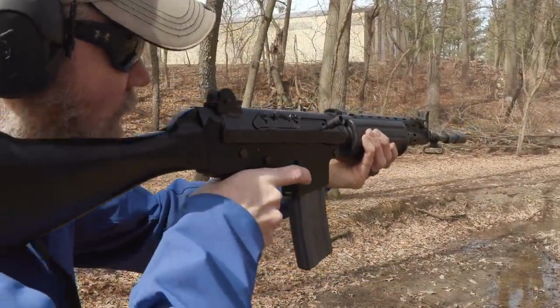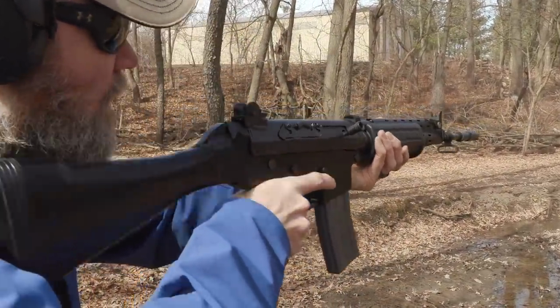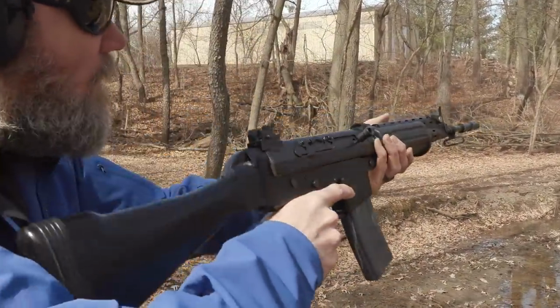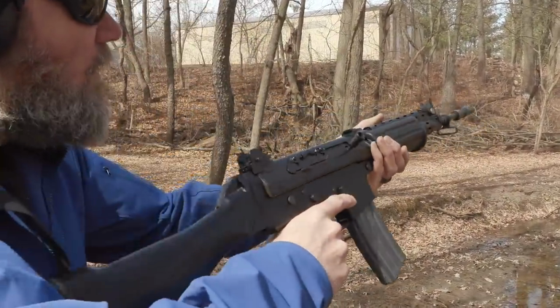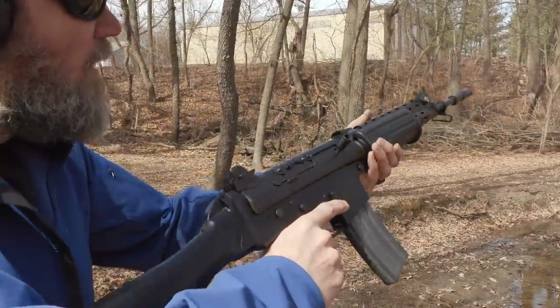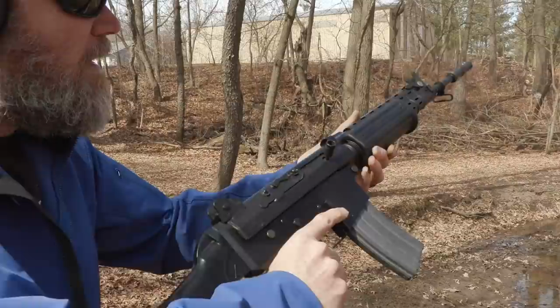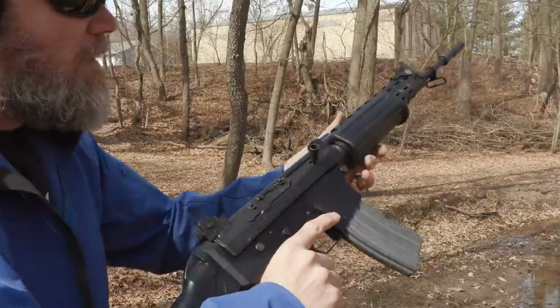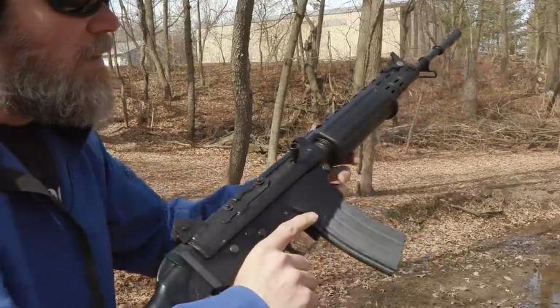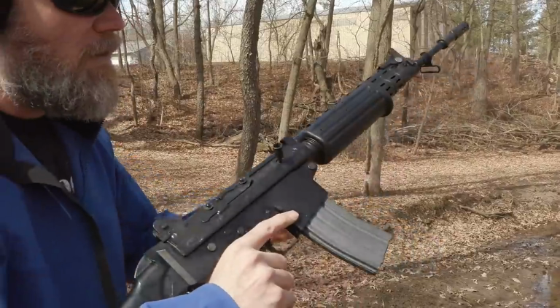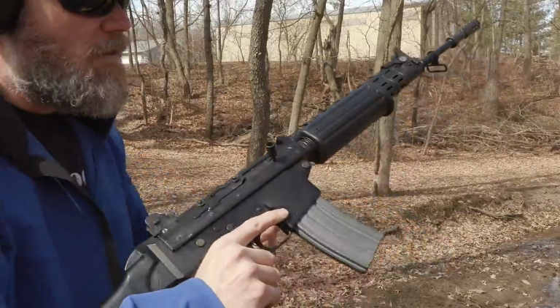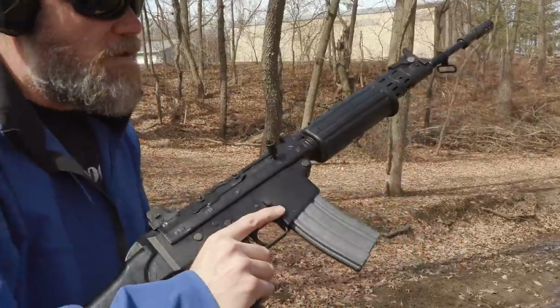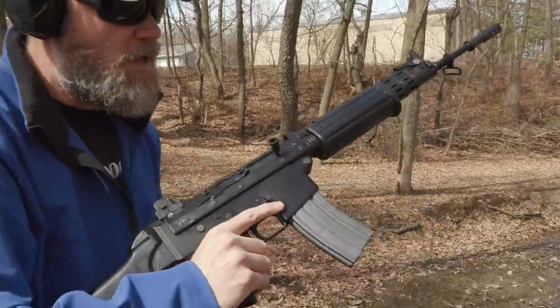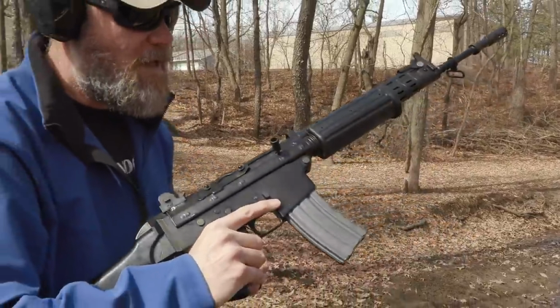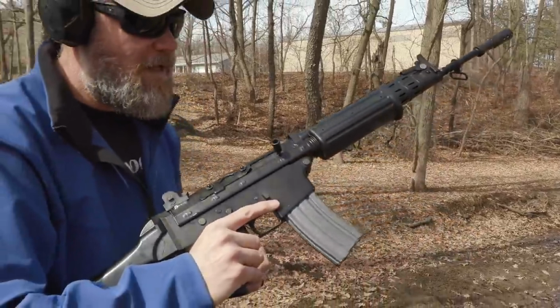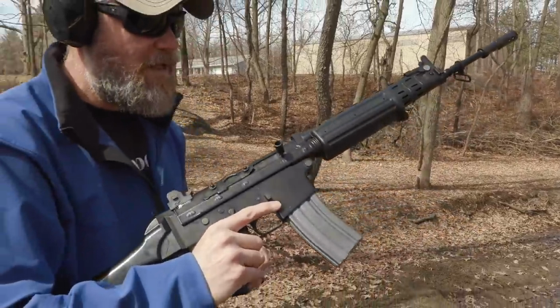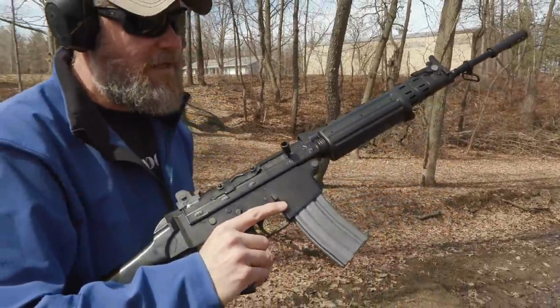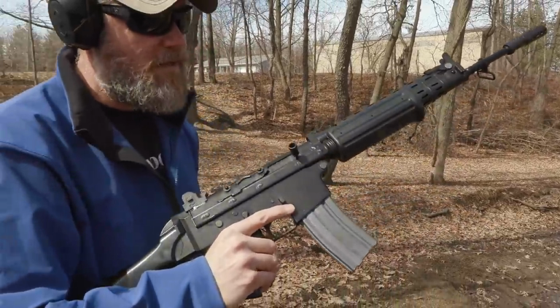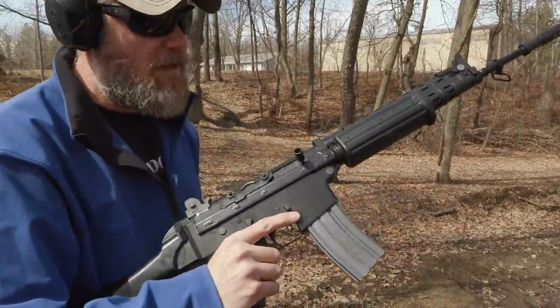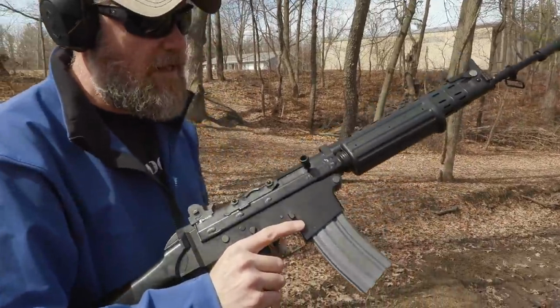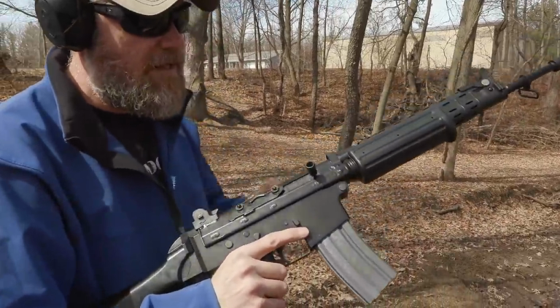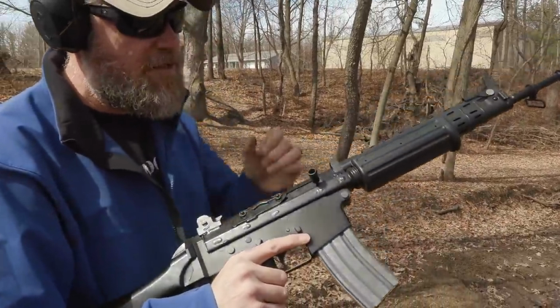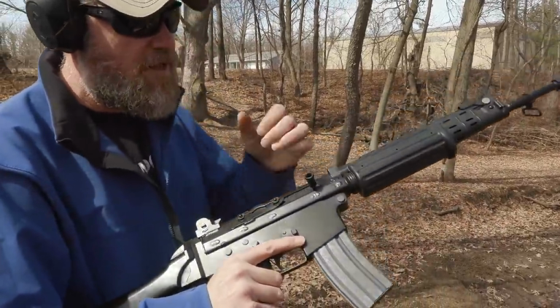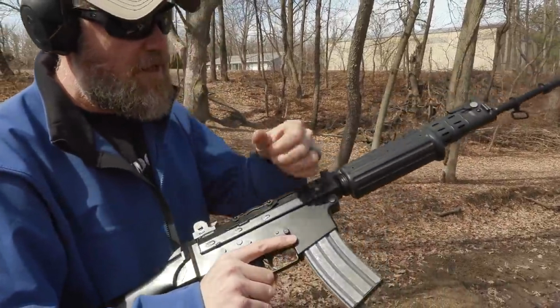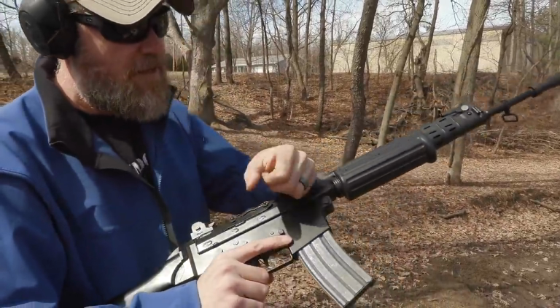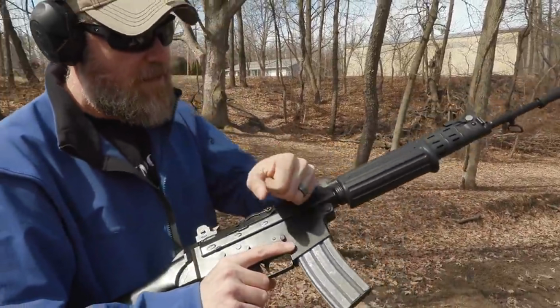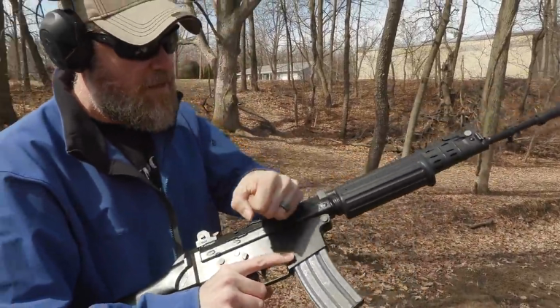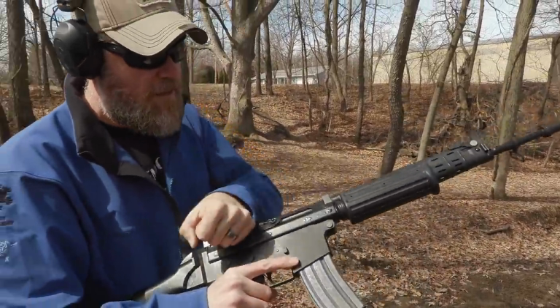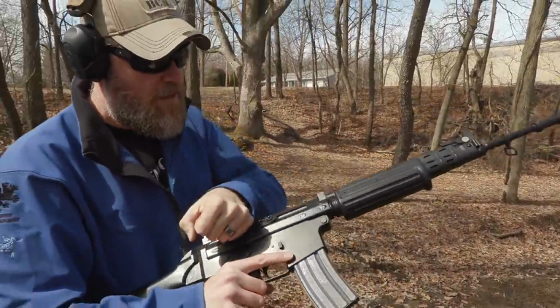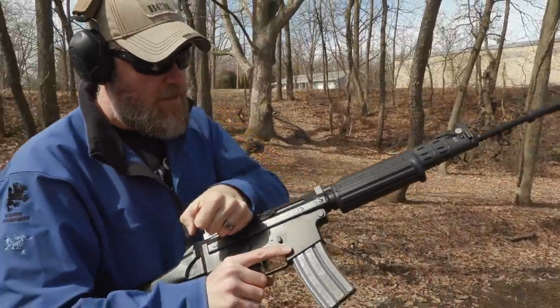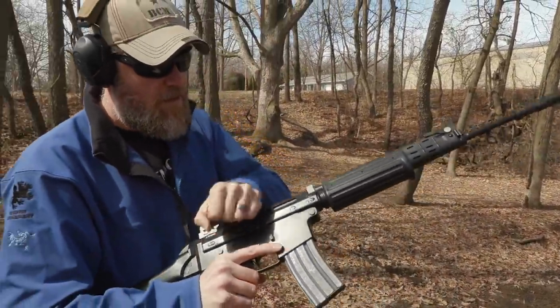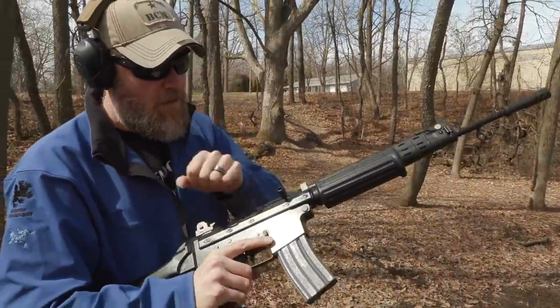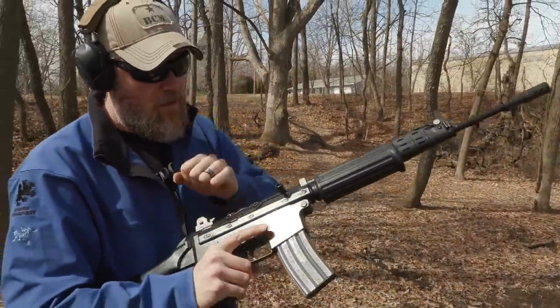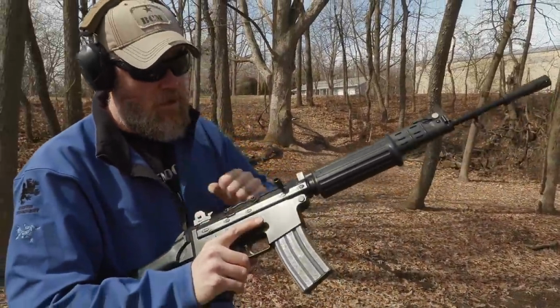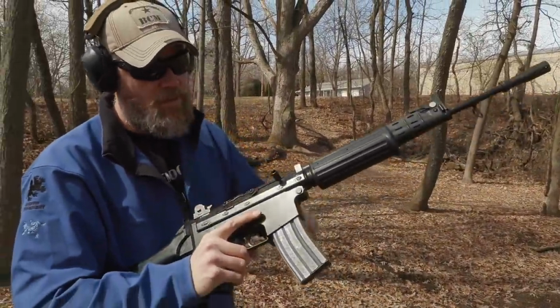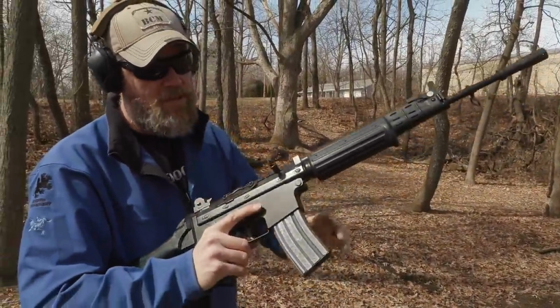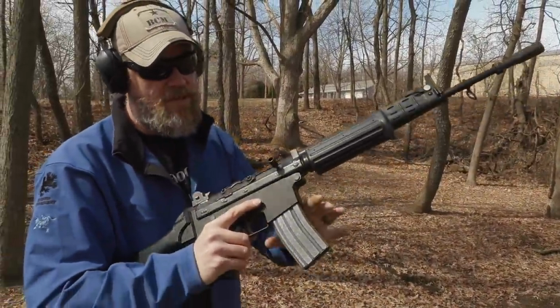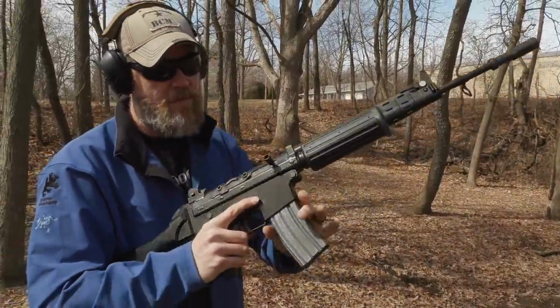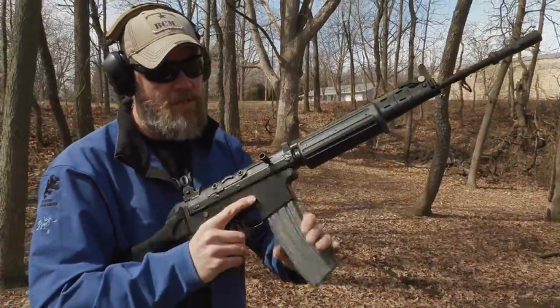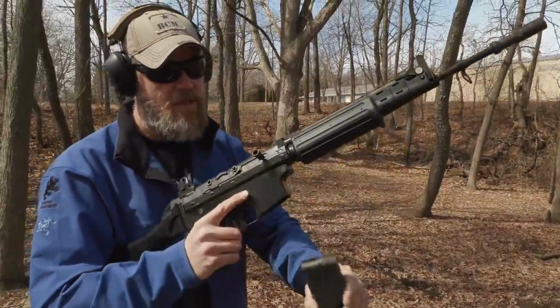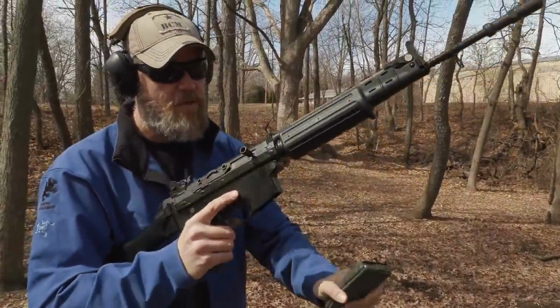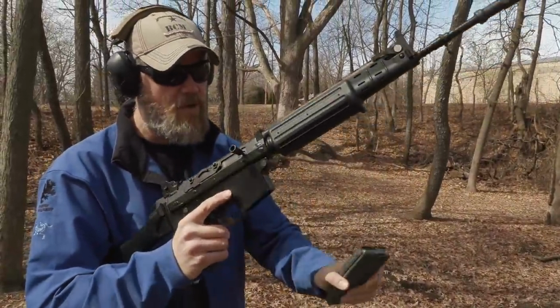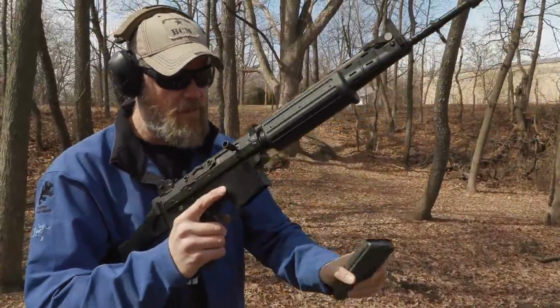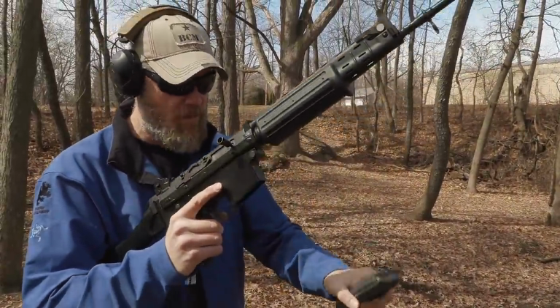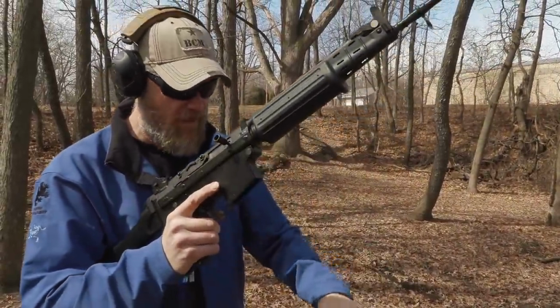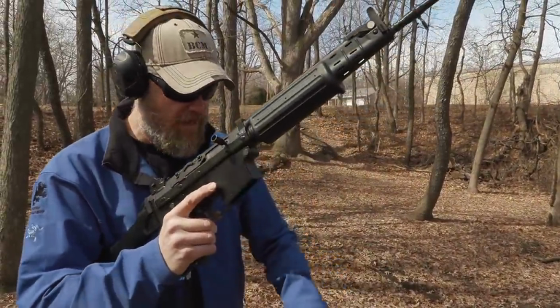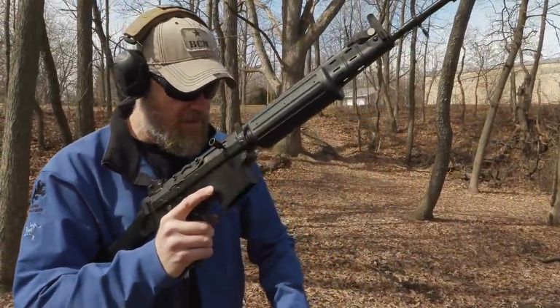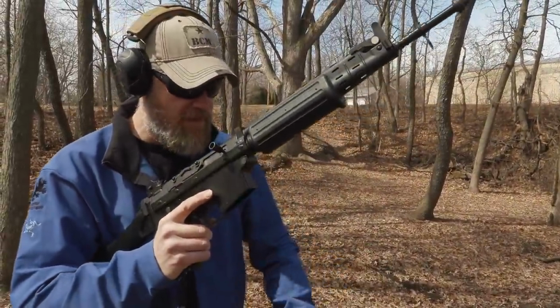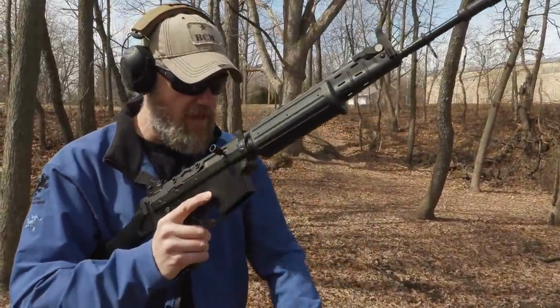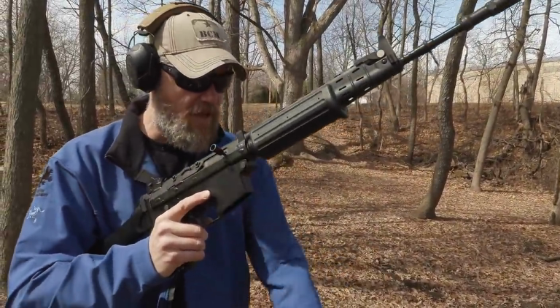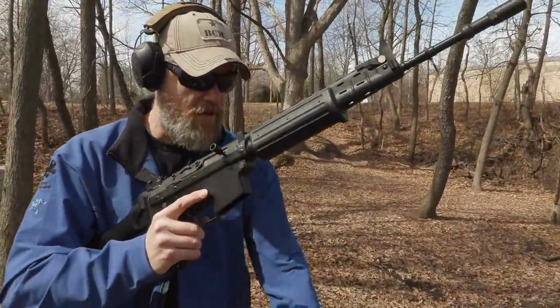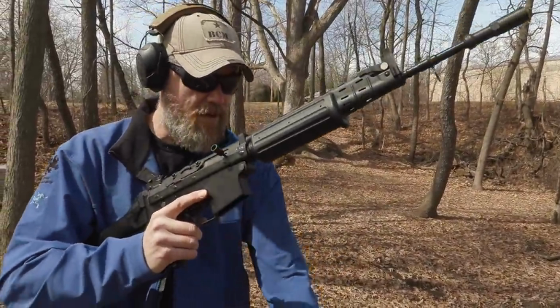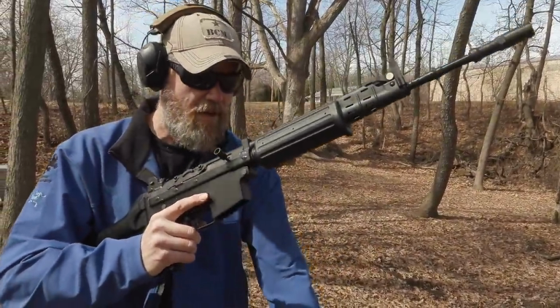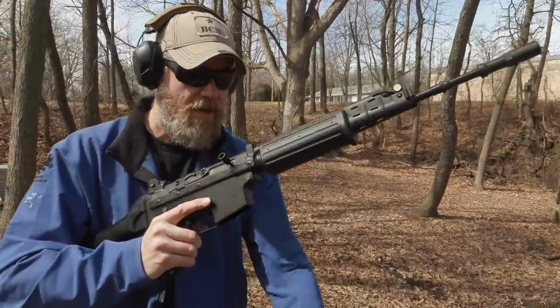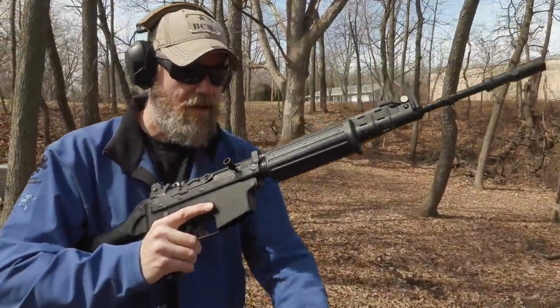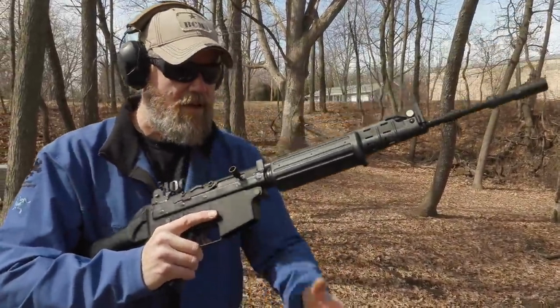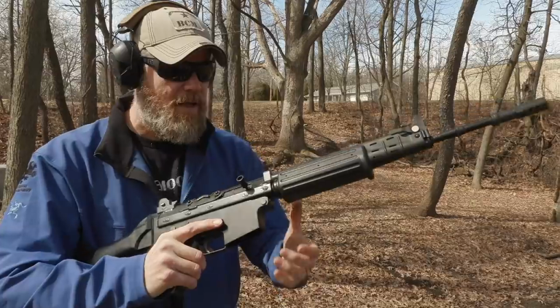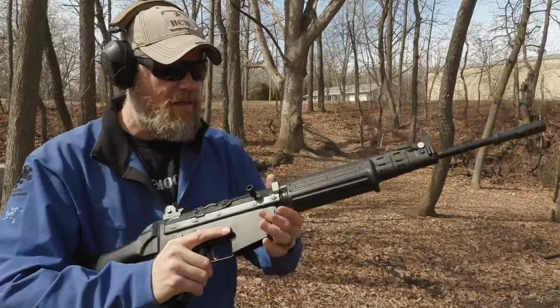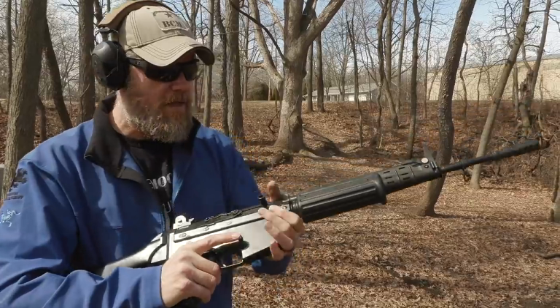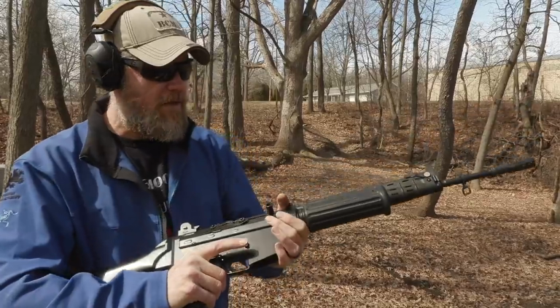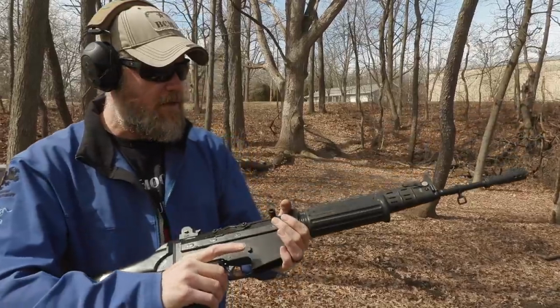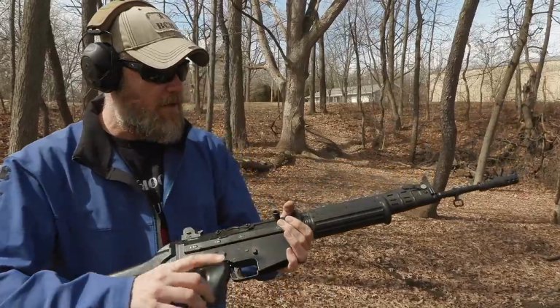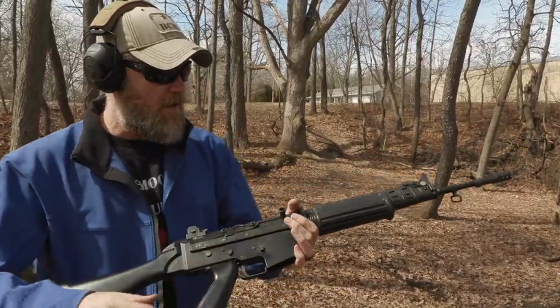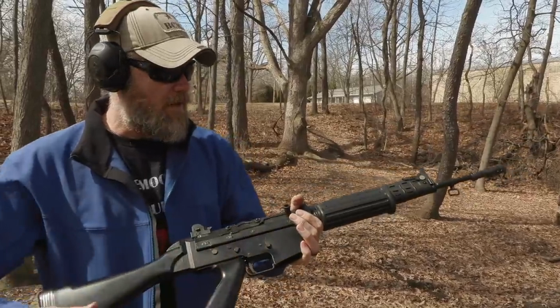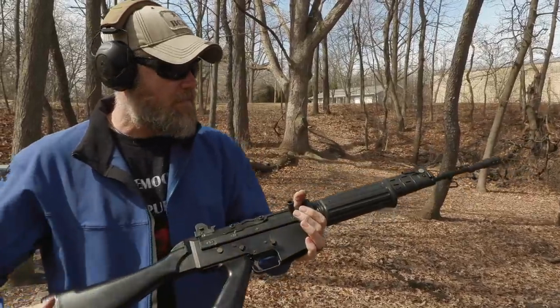It goes click on the last shot. Weapon's empty — drop the magazine out and there you go.